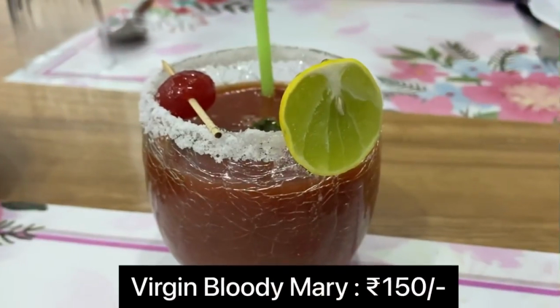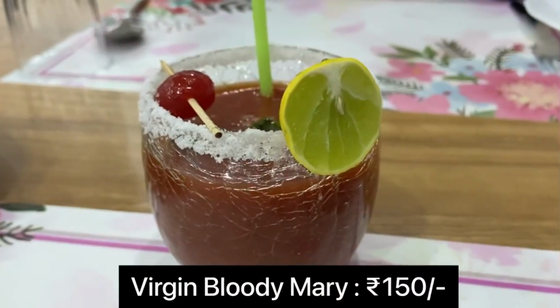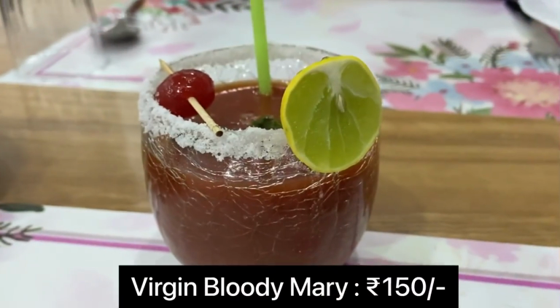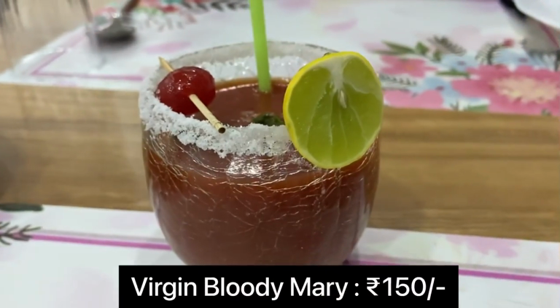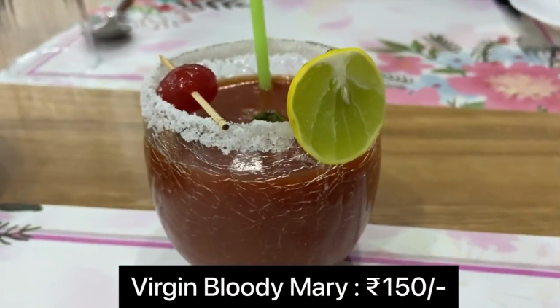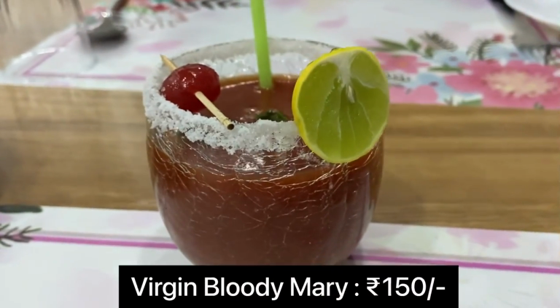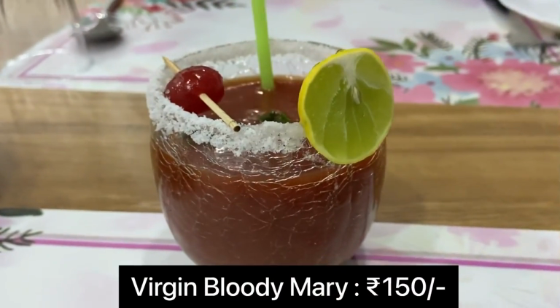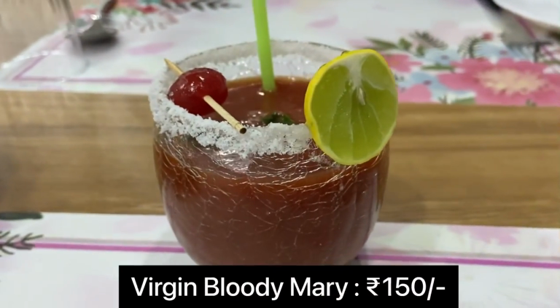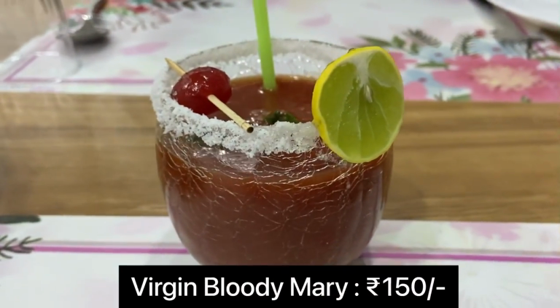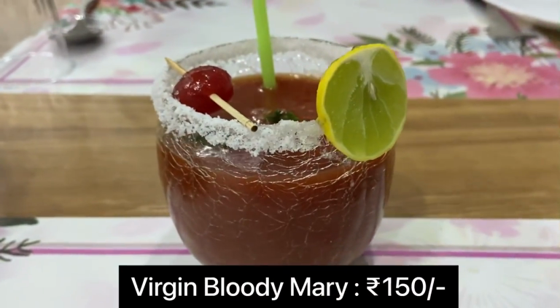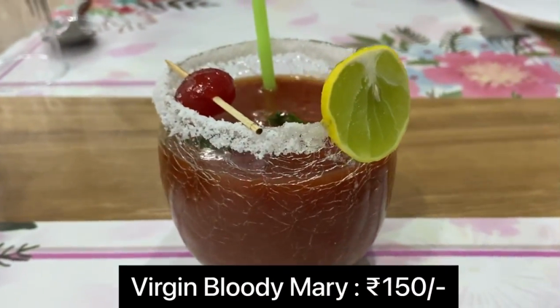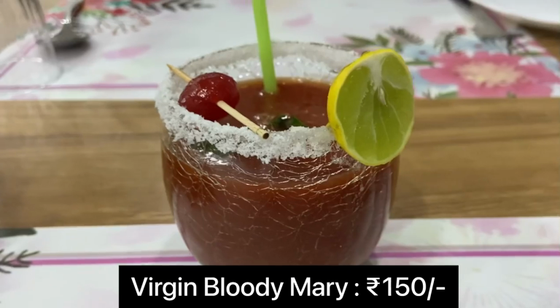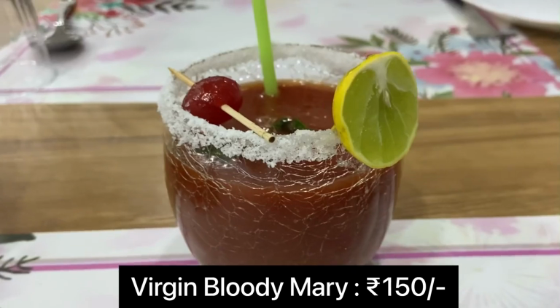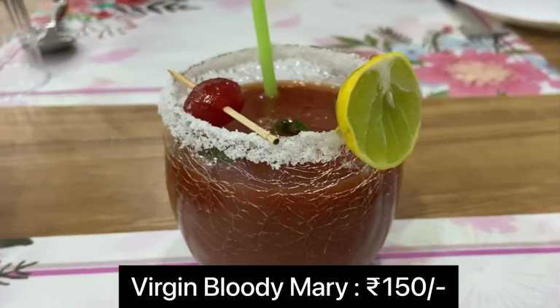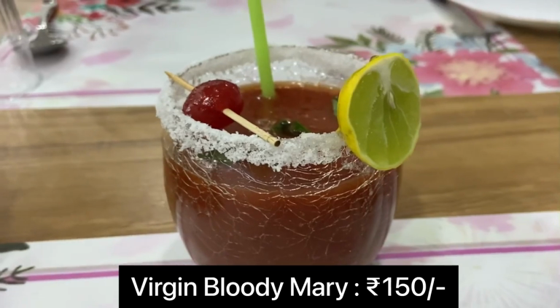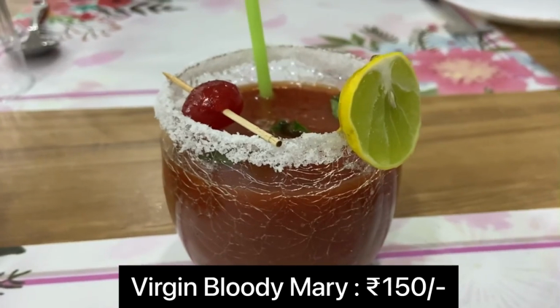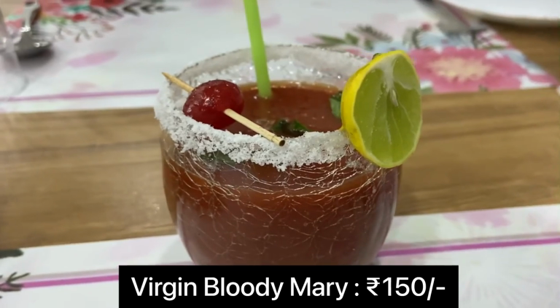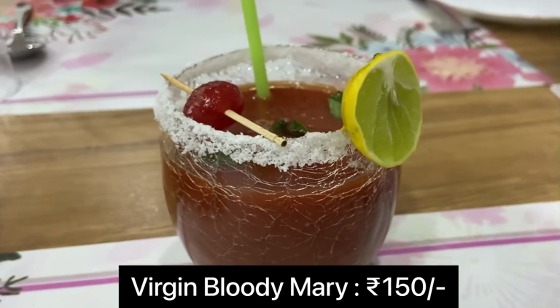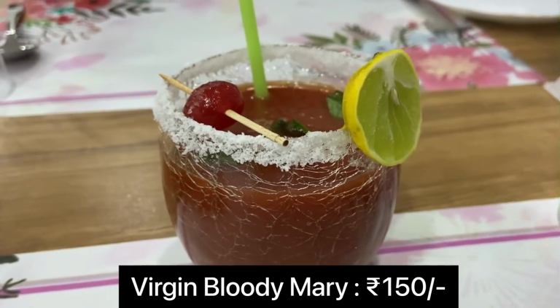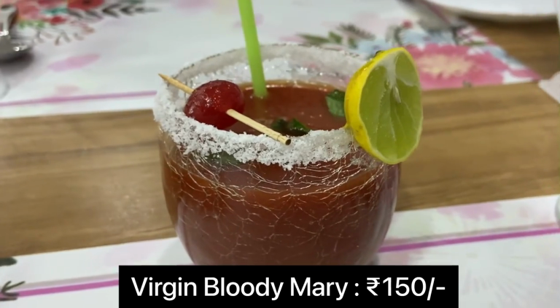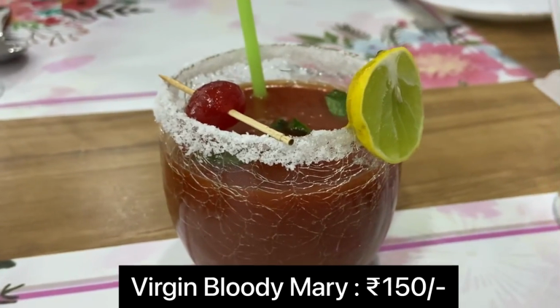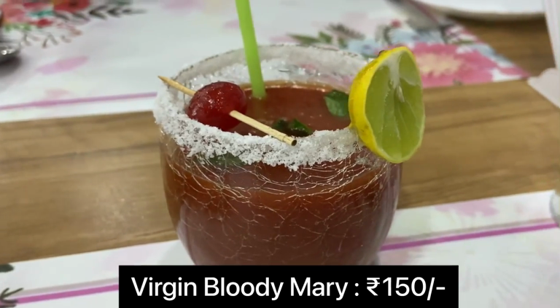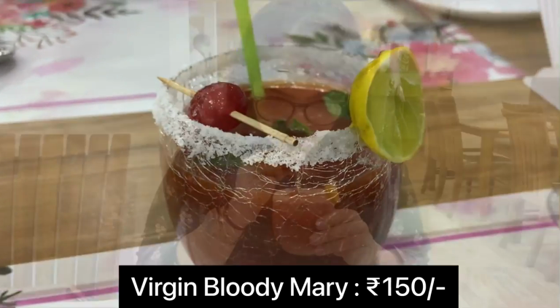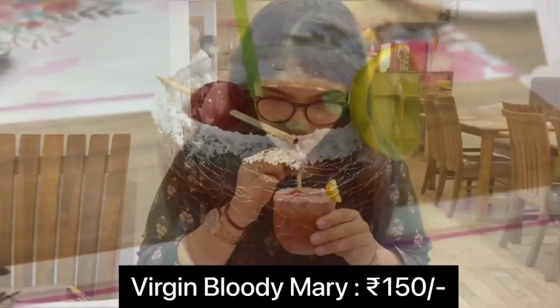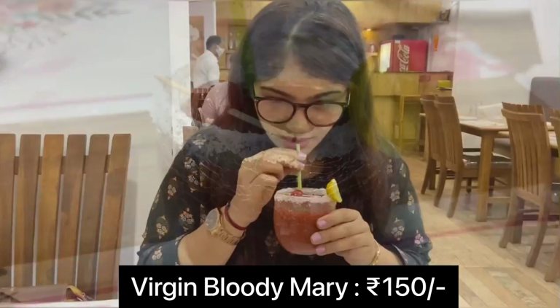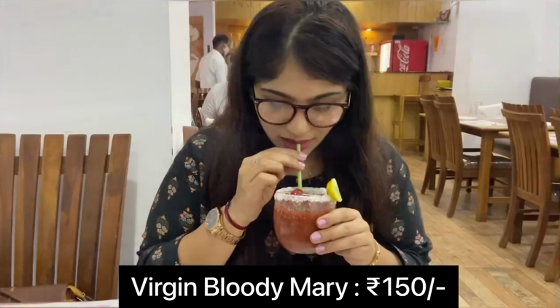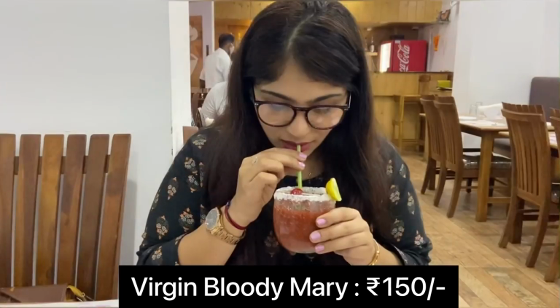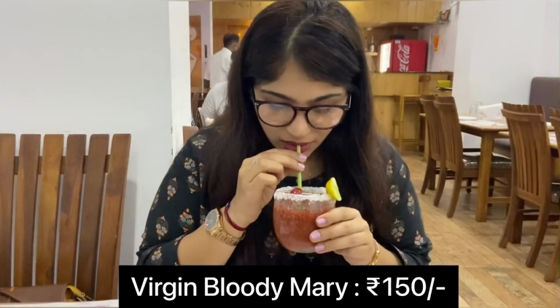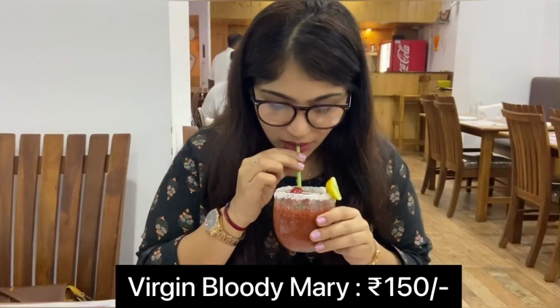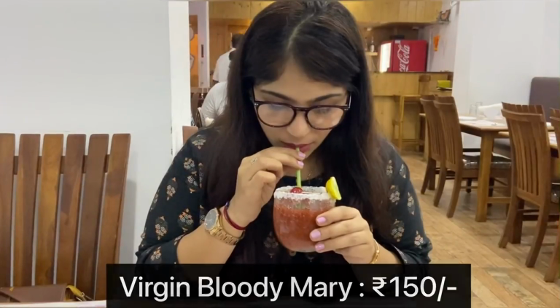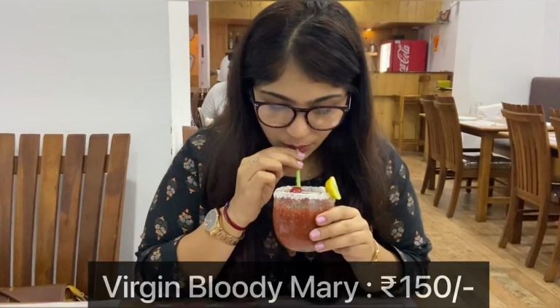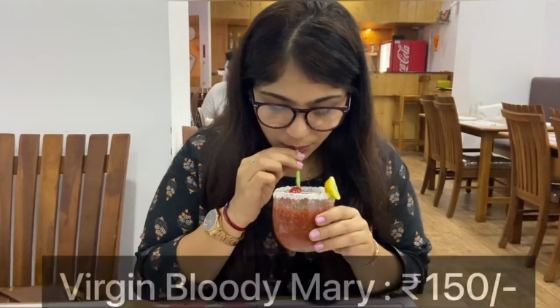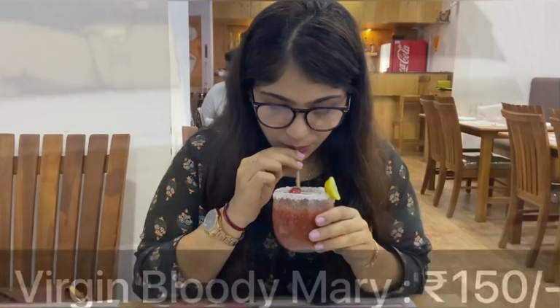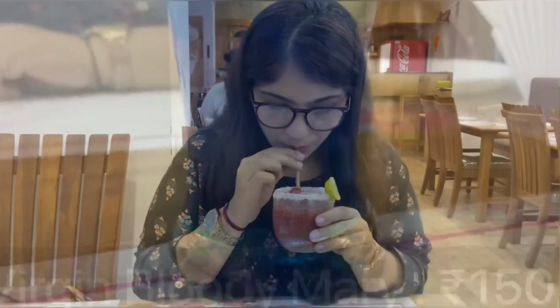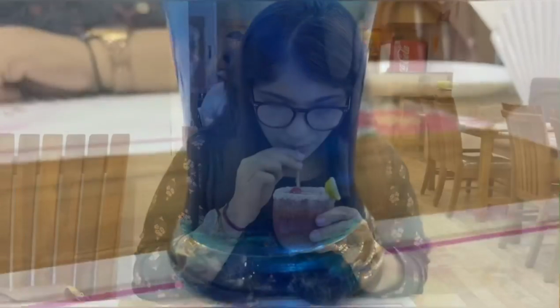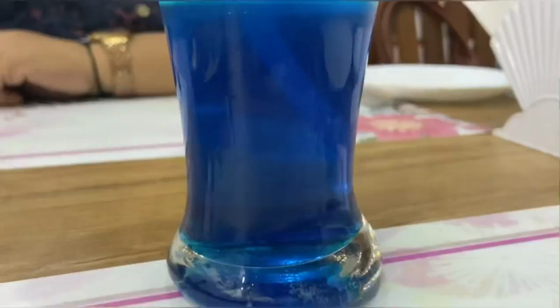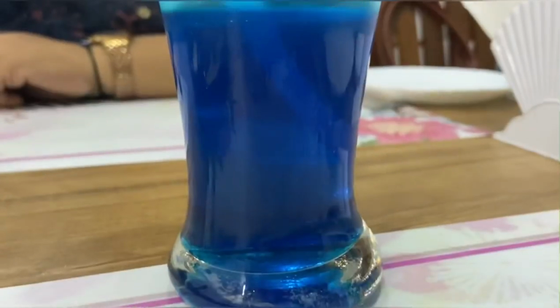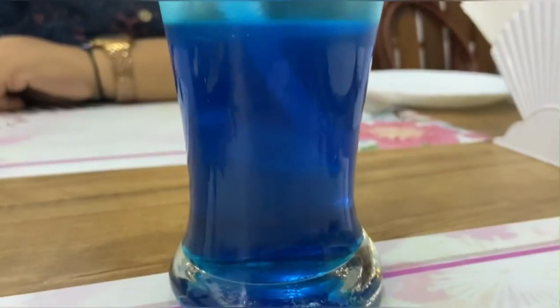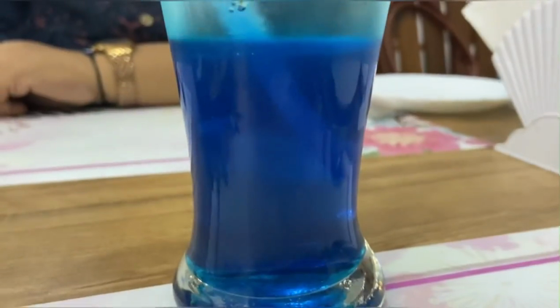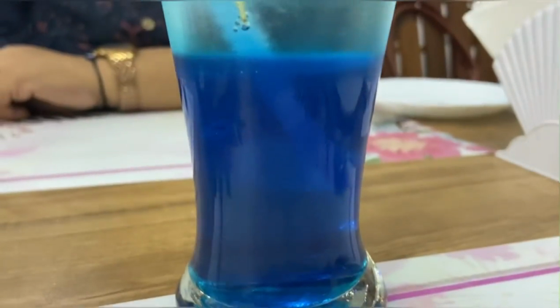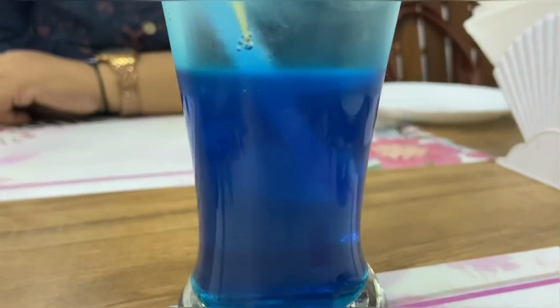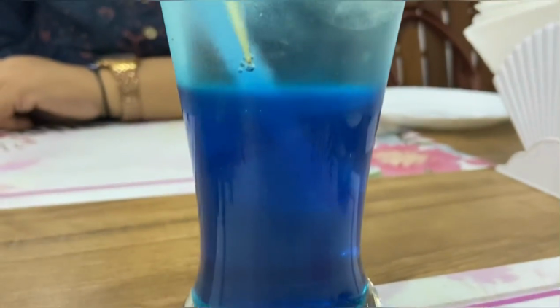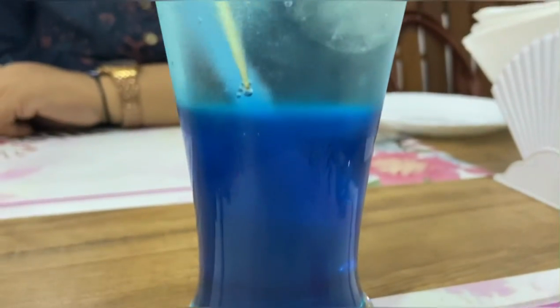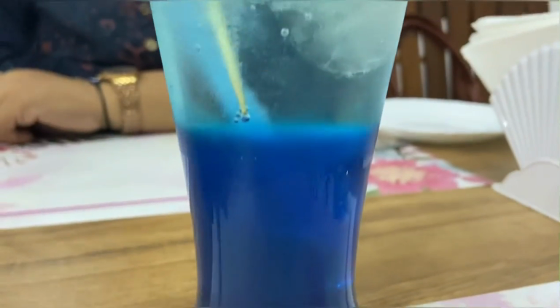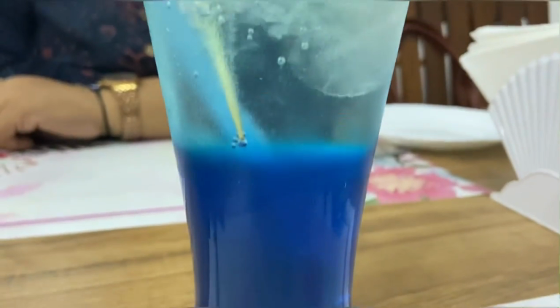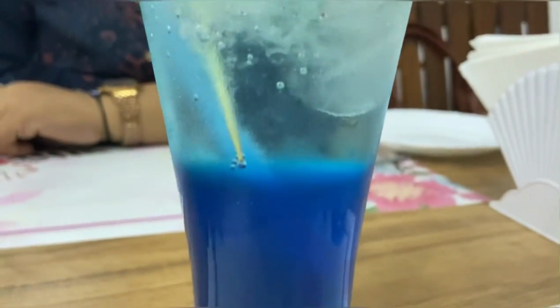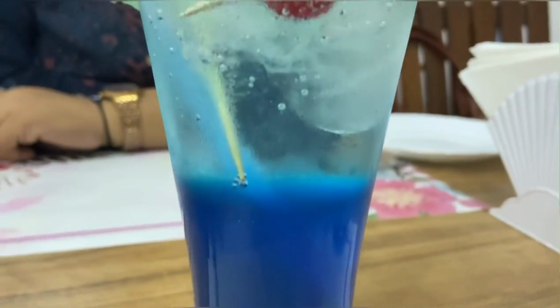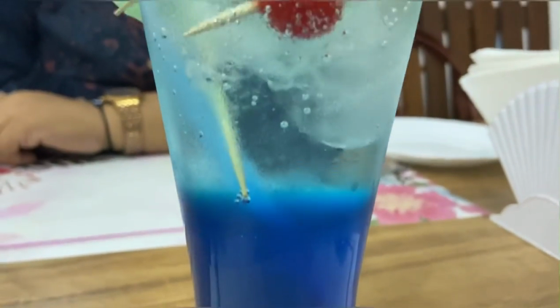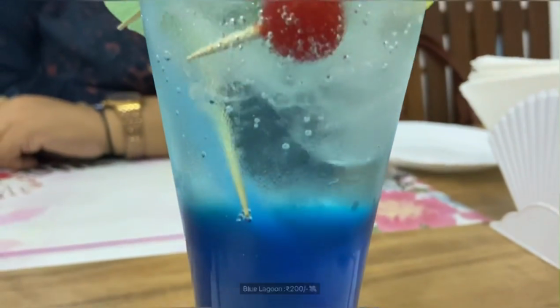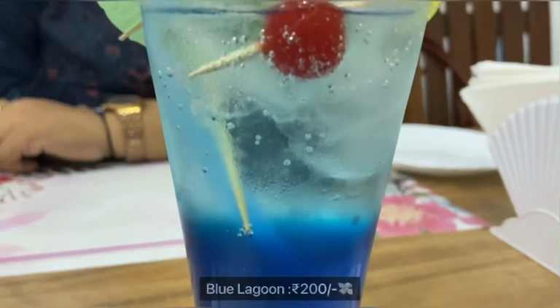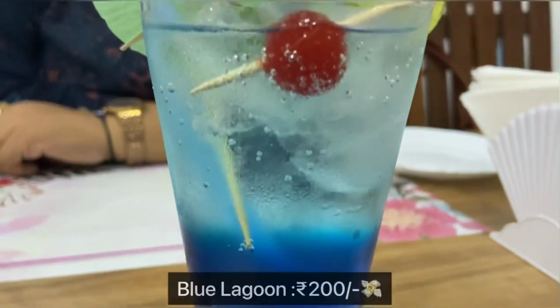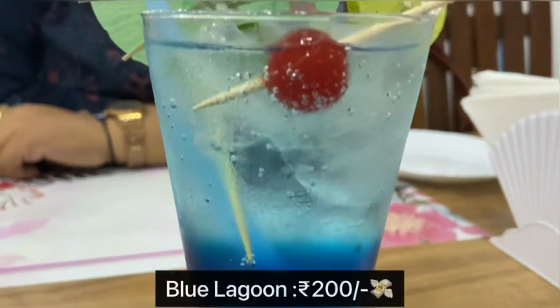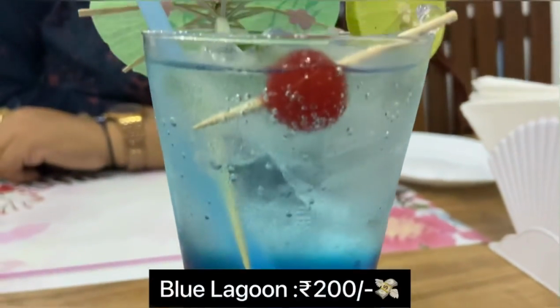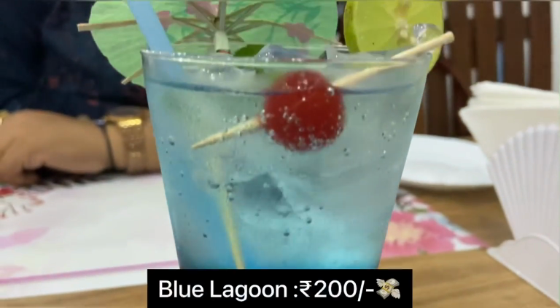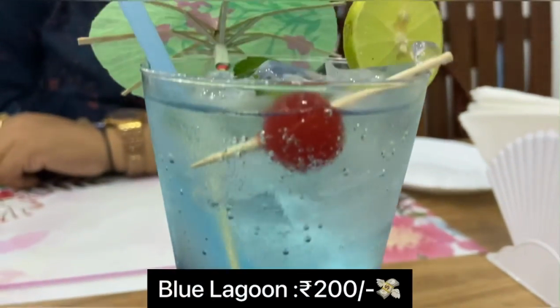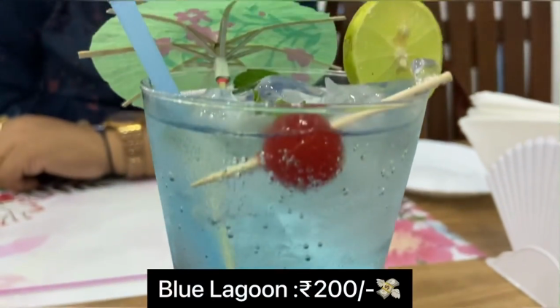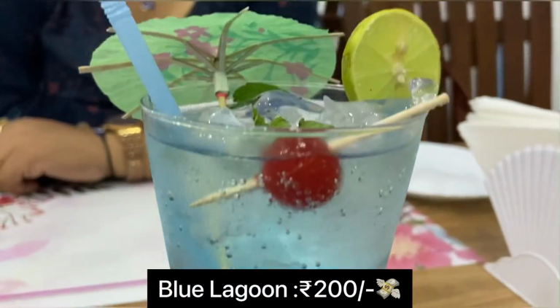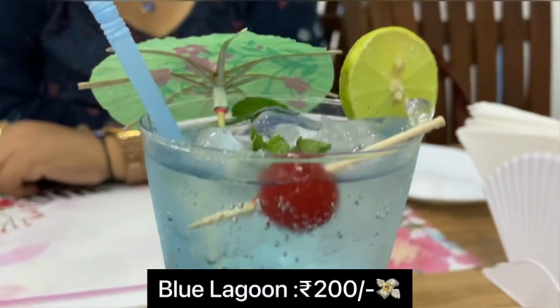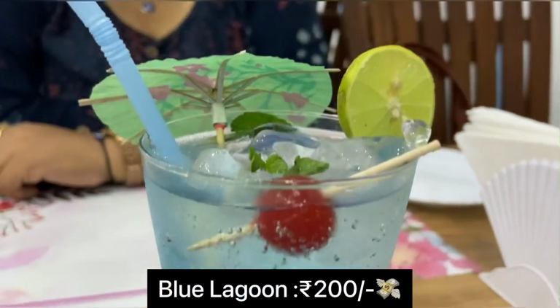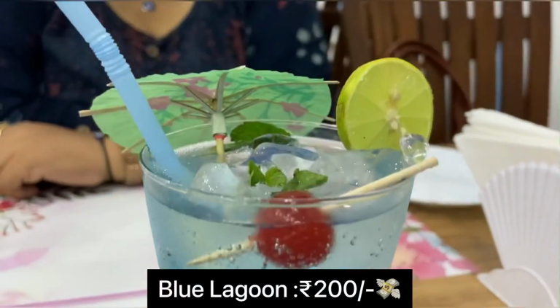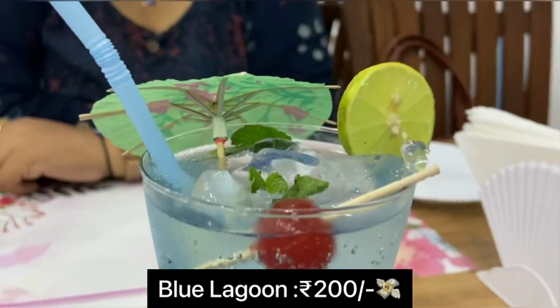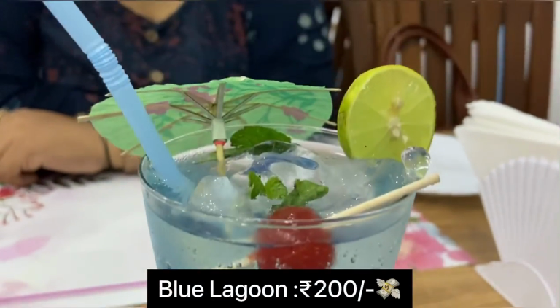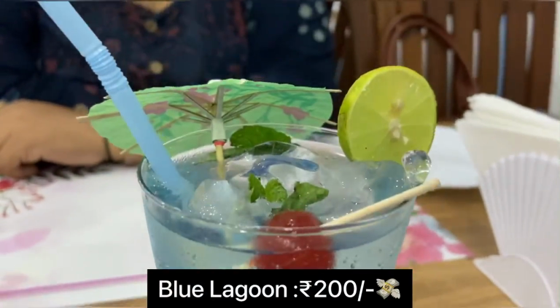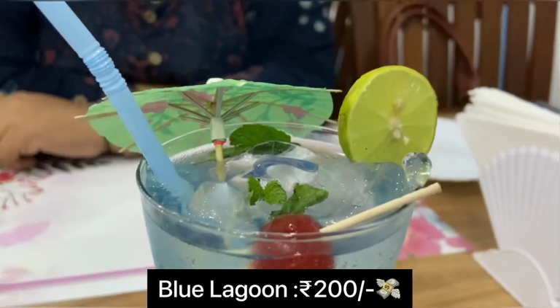I started off with the Virgin Bloody Mary. And this here is the Blue Lagoon Cocktail.